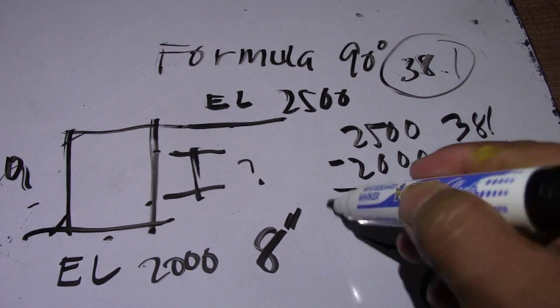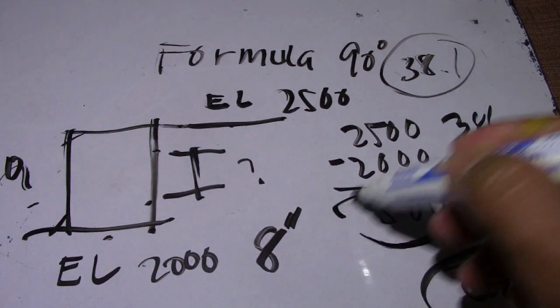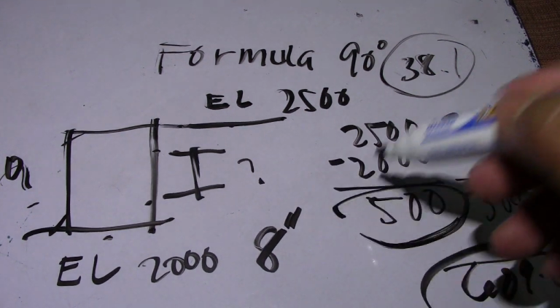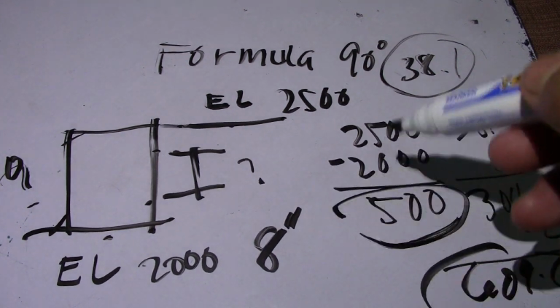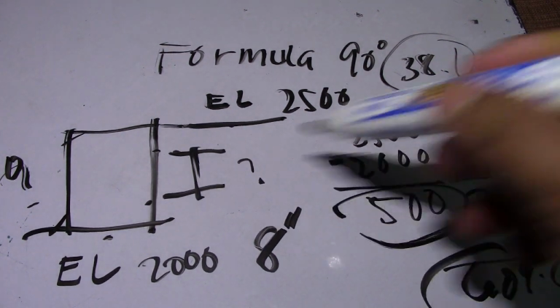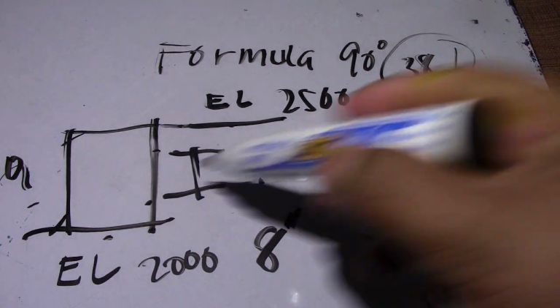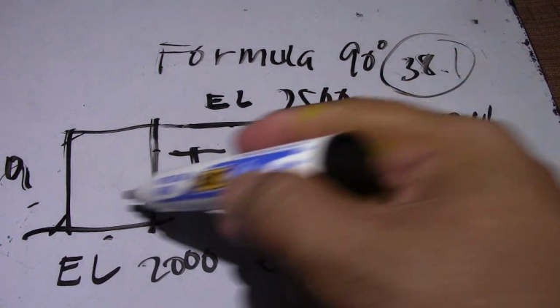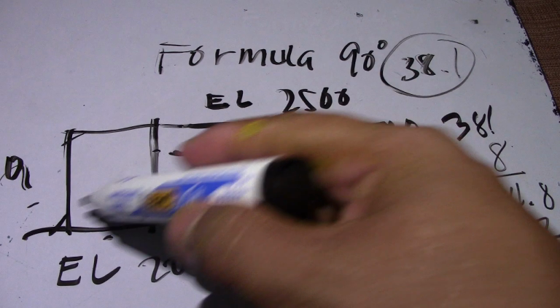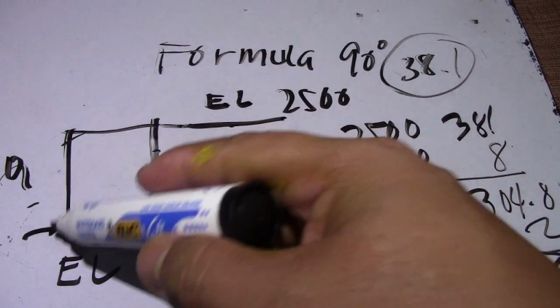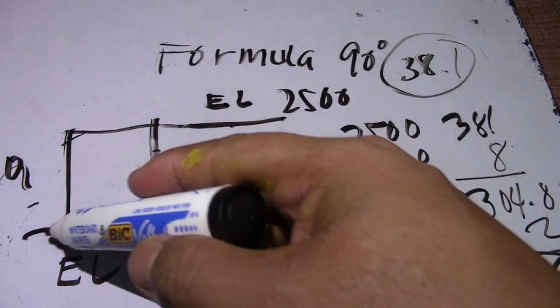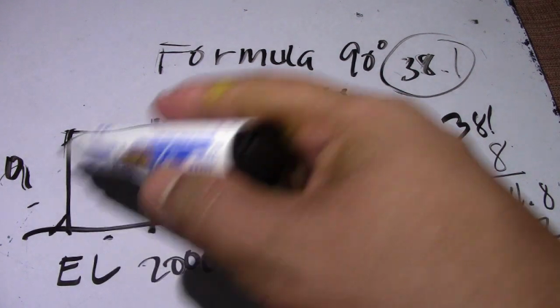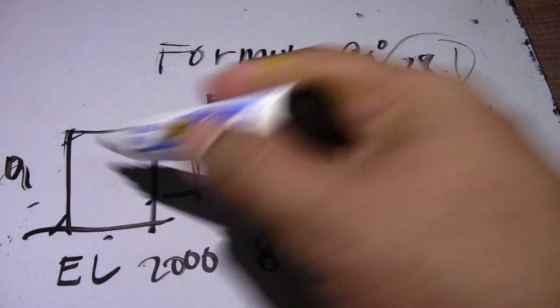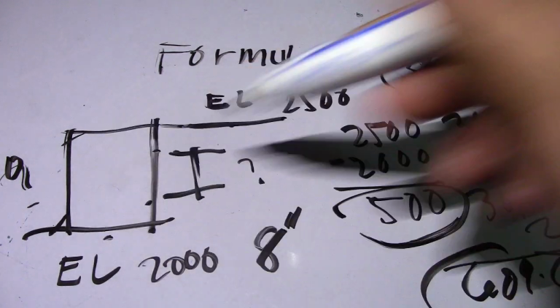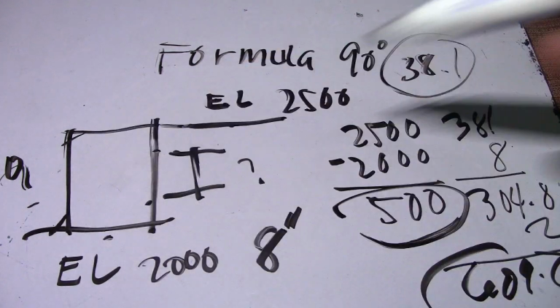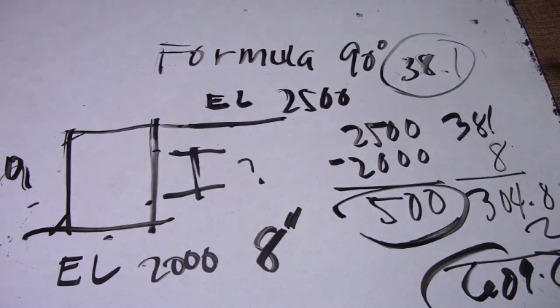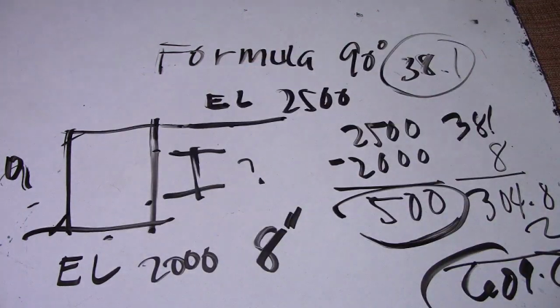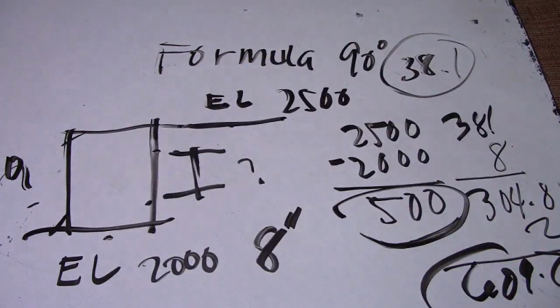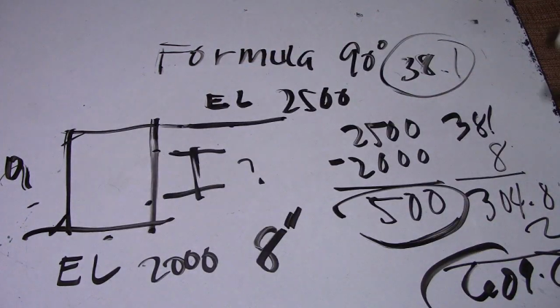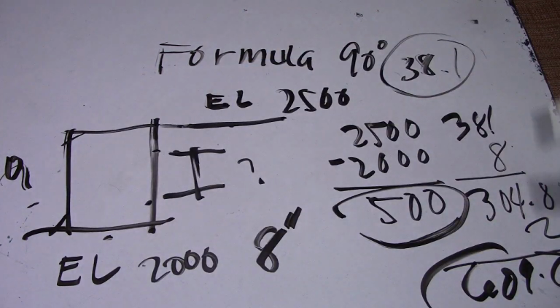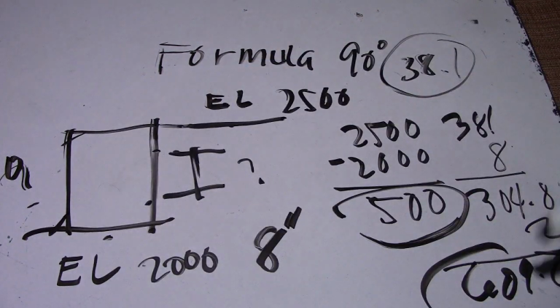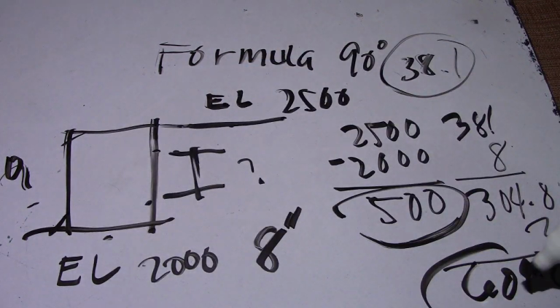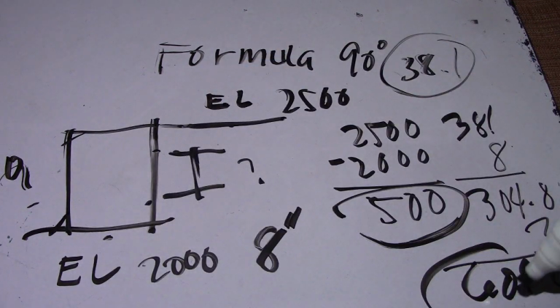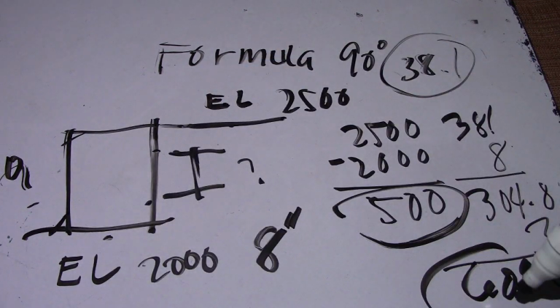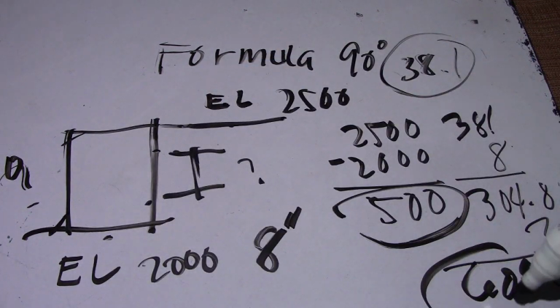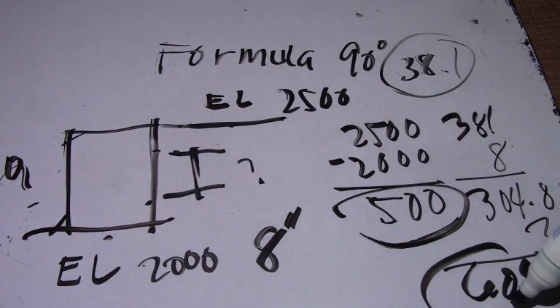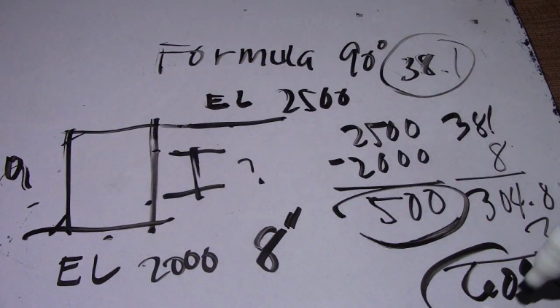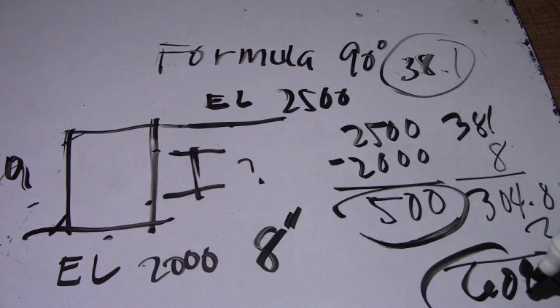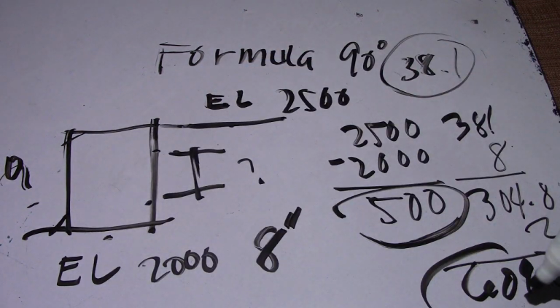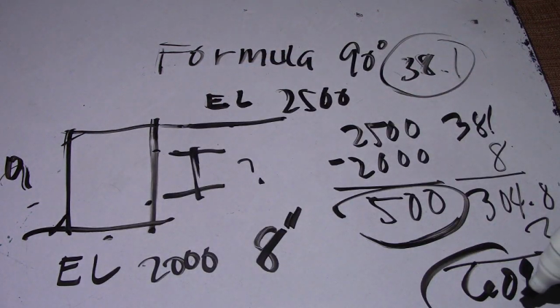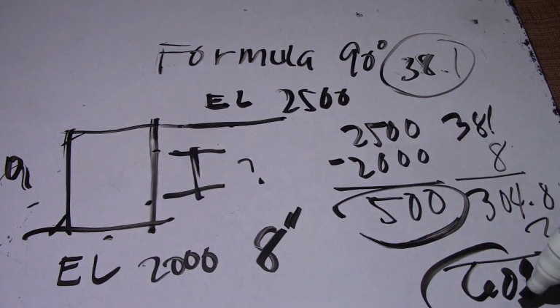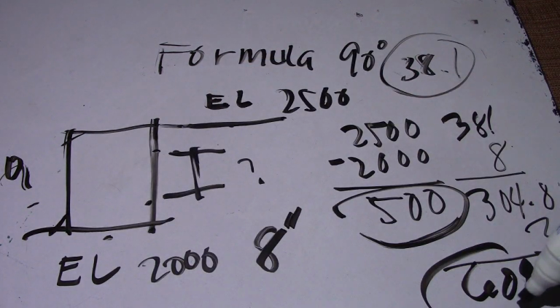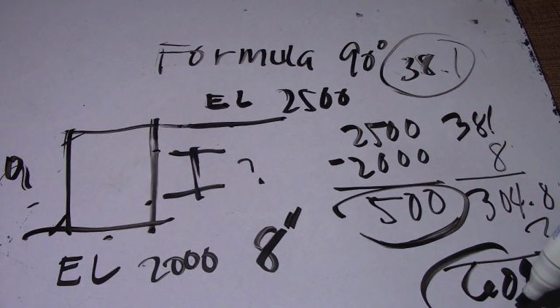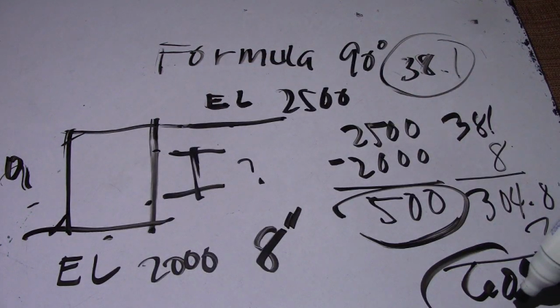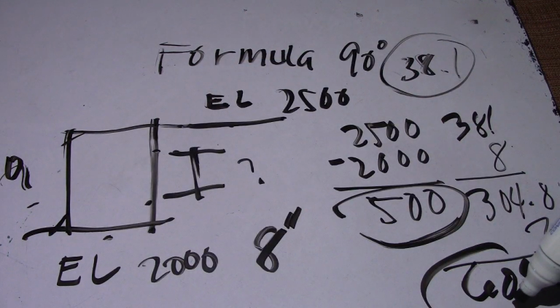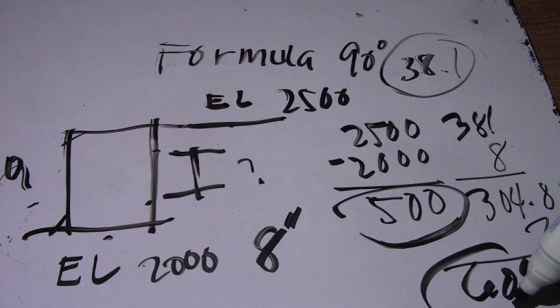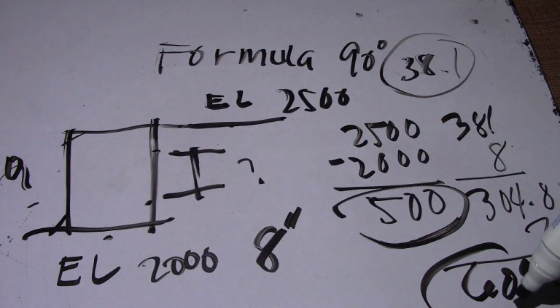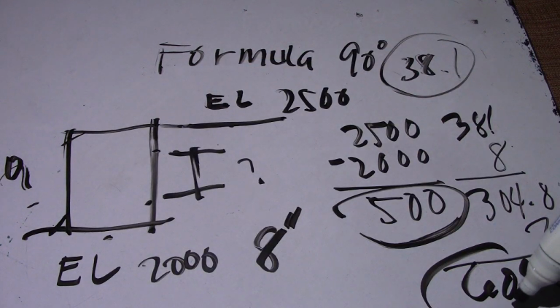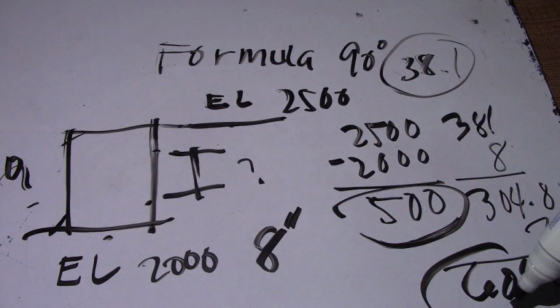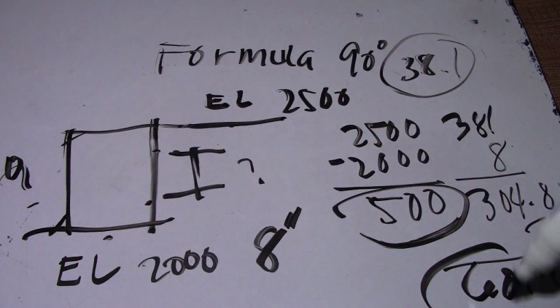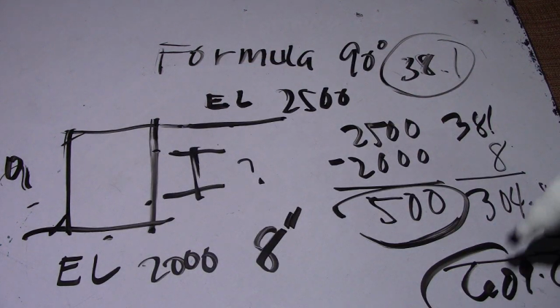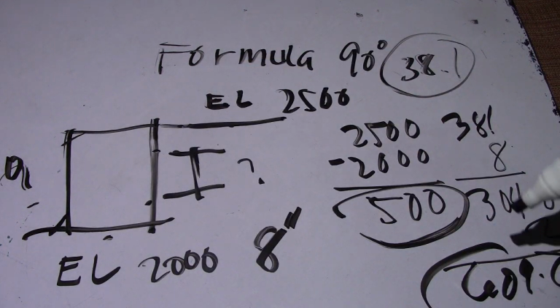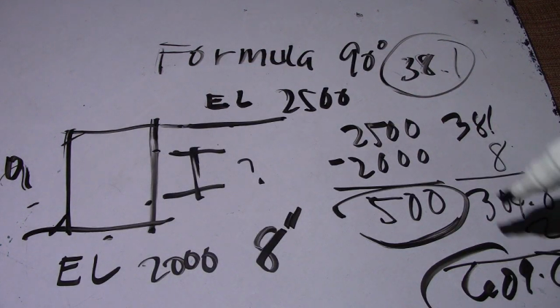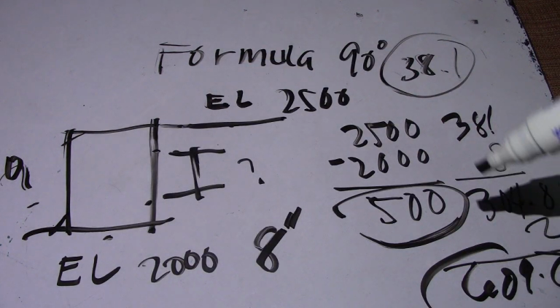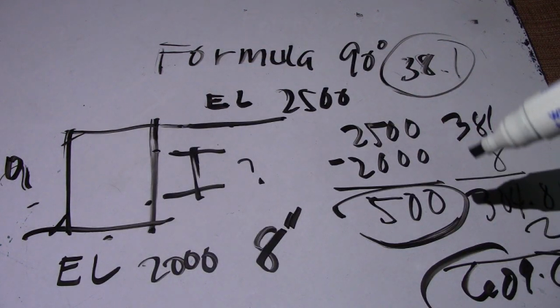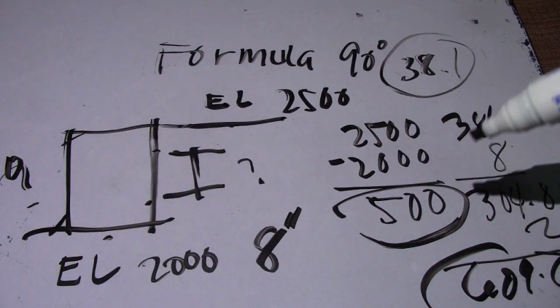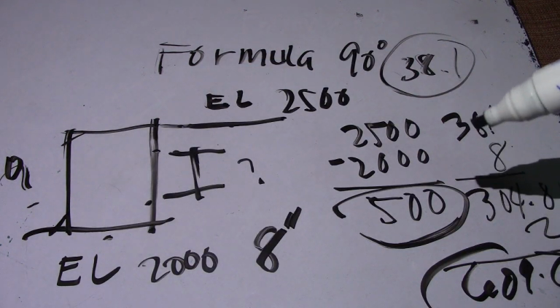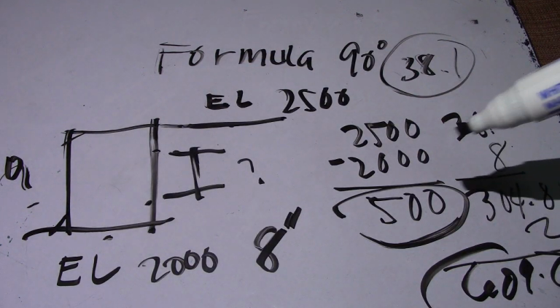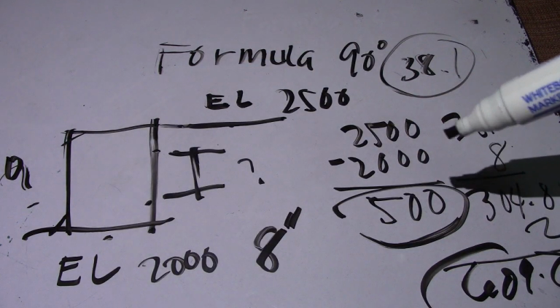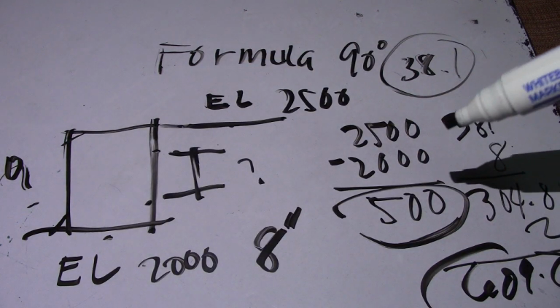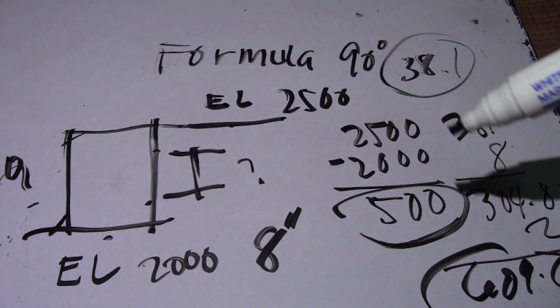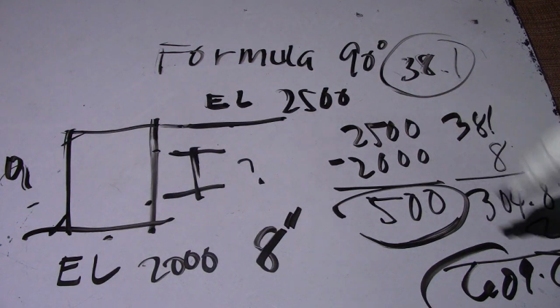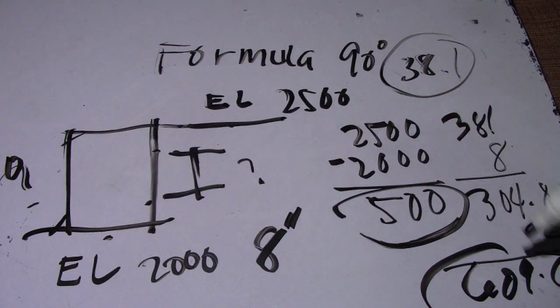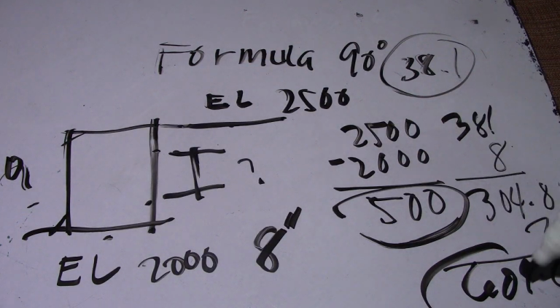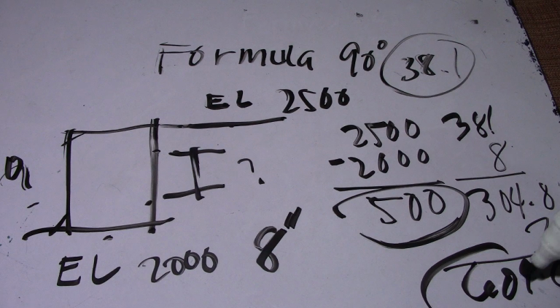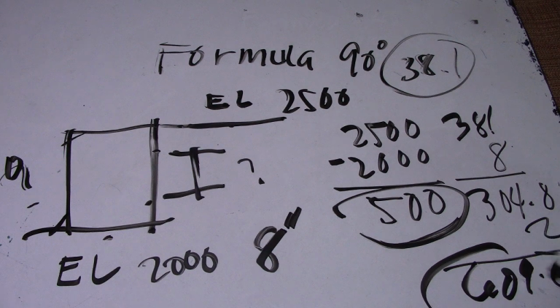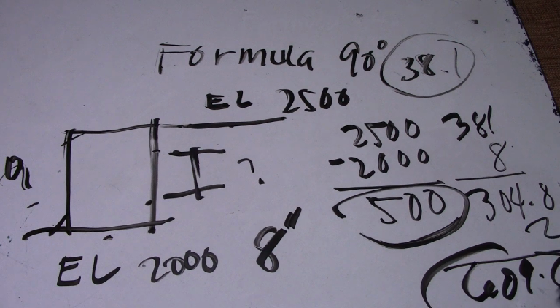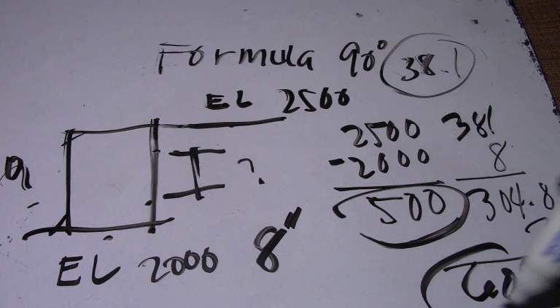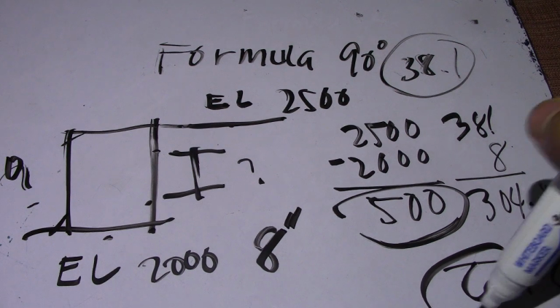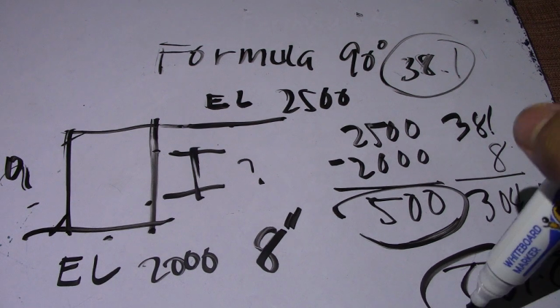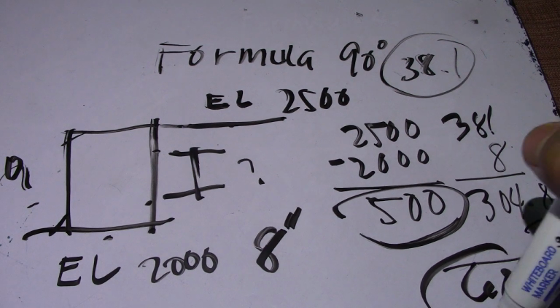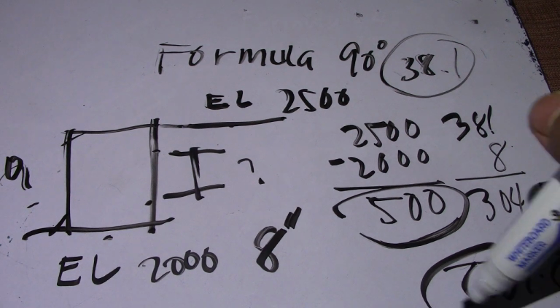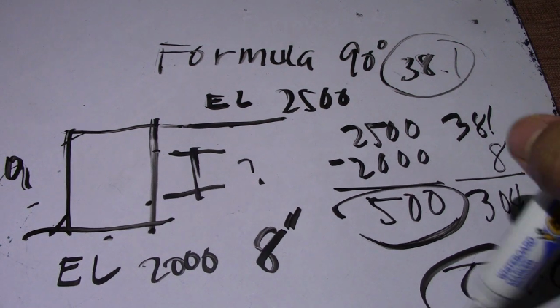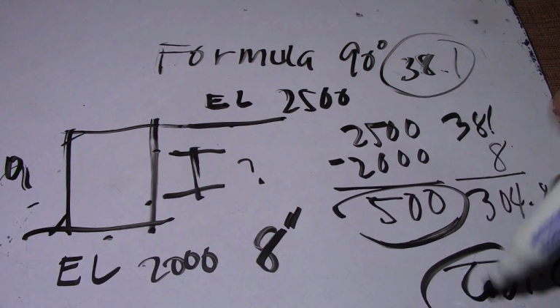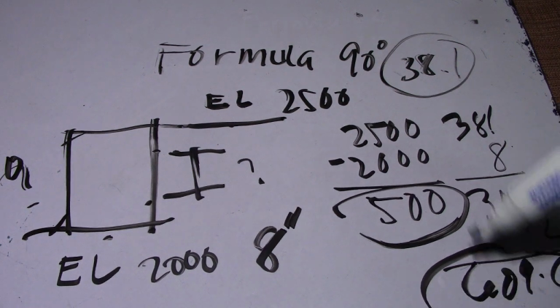This 609.6 is our take-off. Now subtract the take-off from the center-to-center to get the spool length.